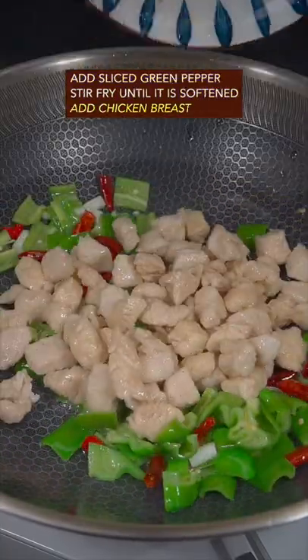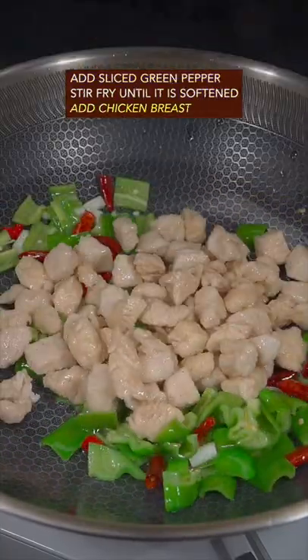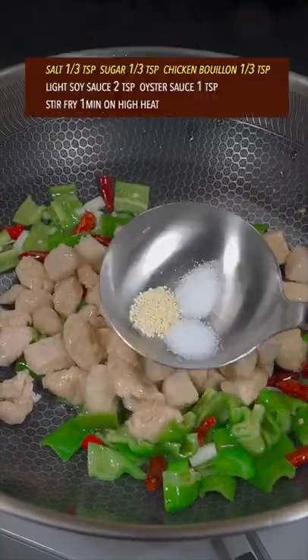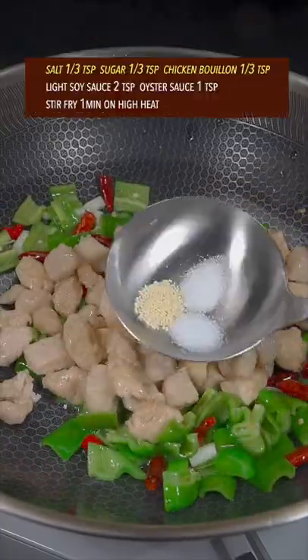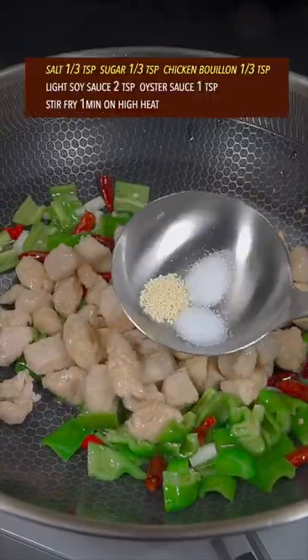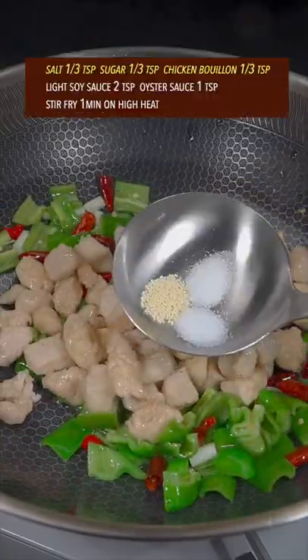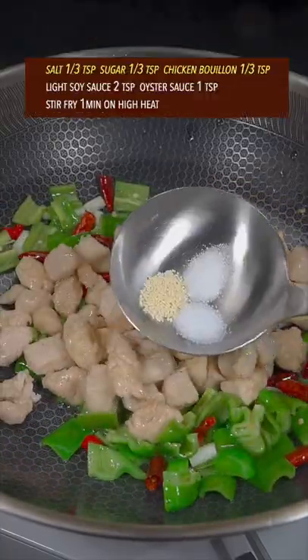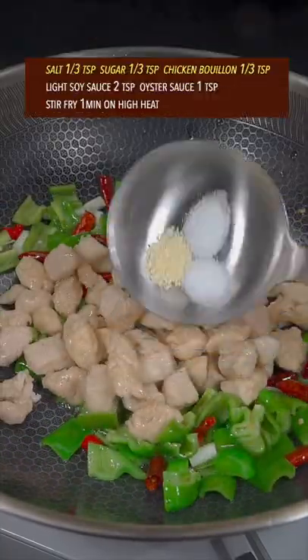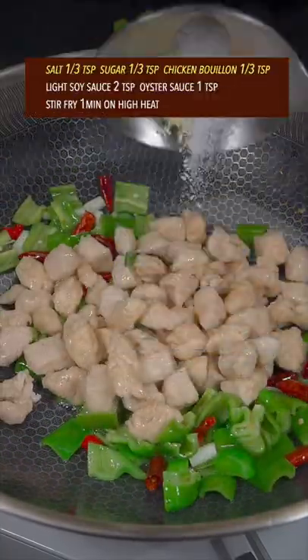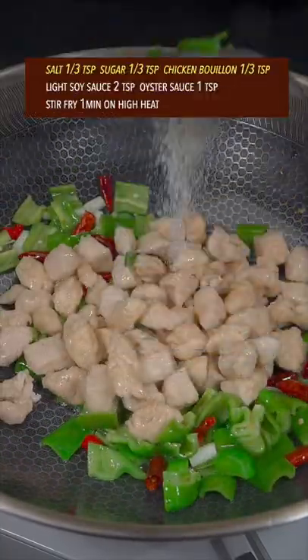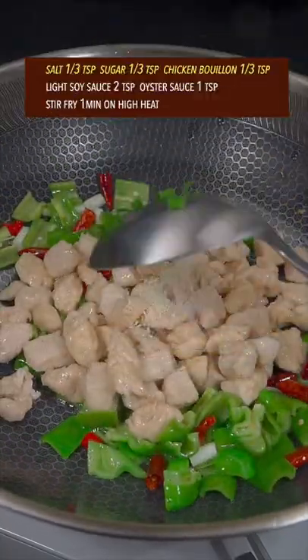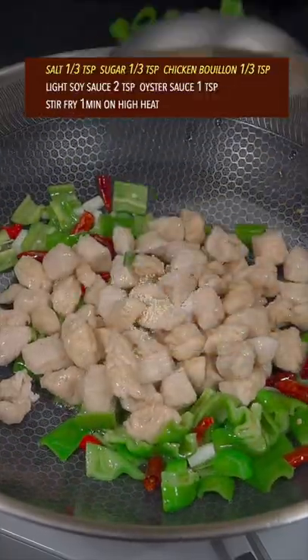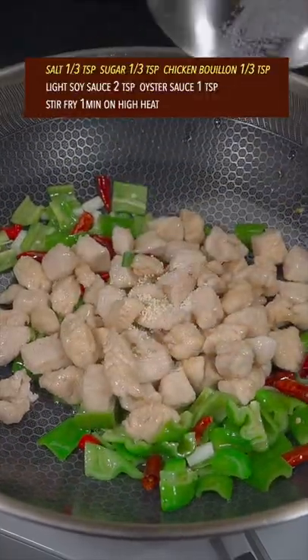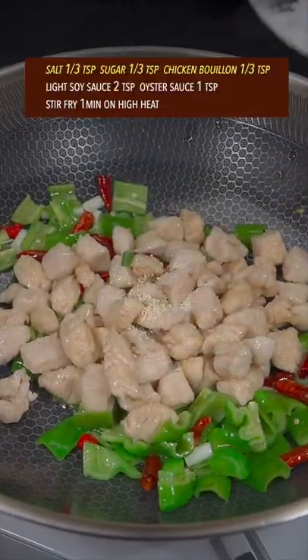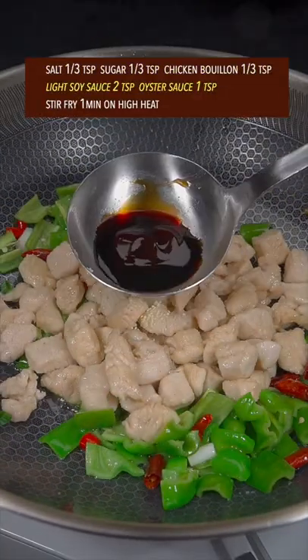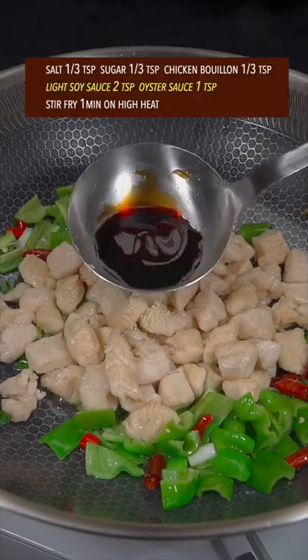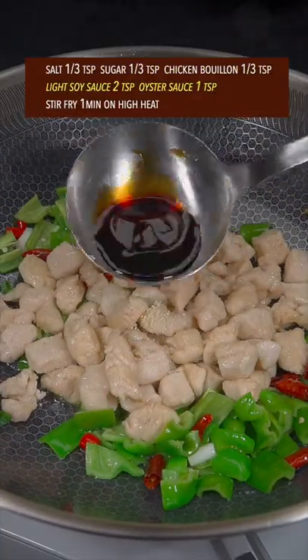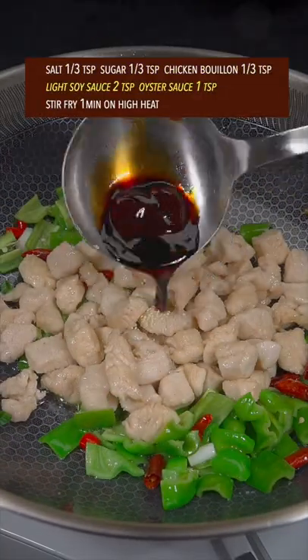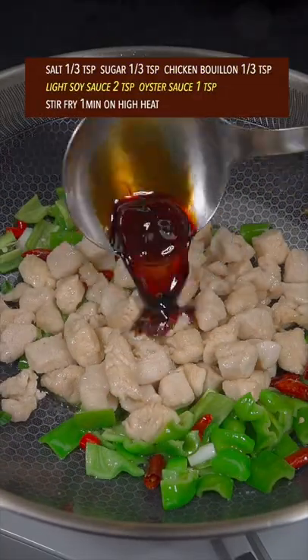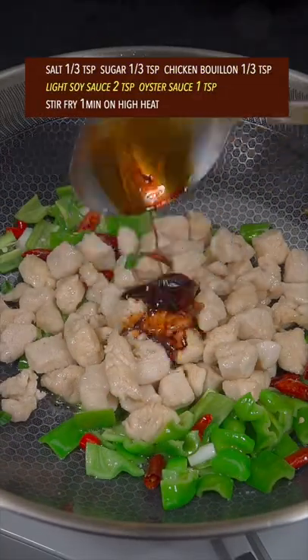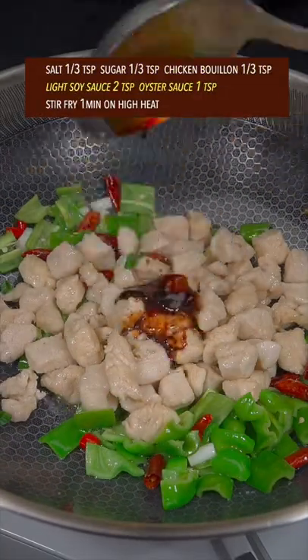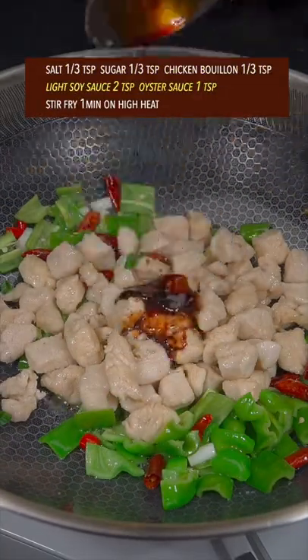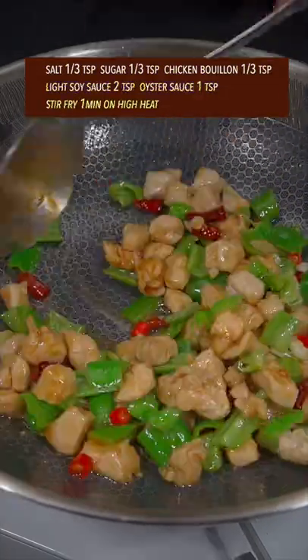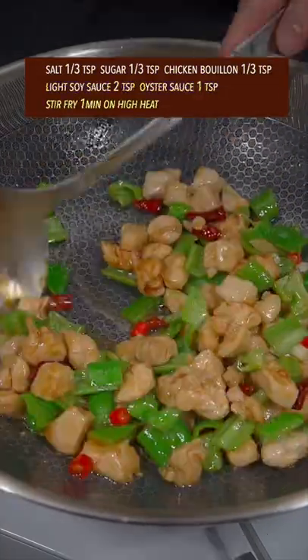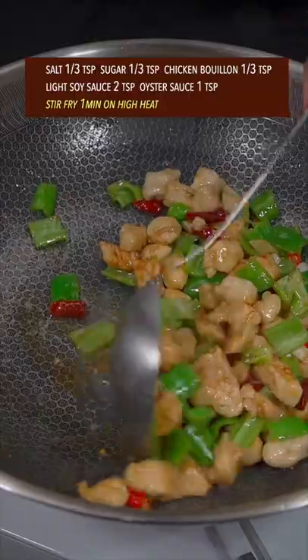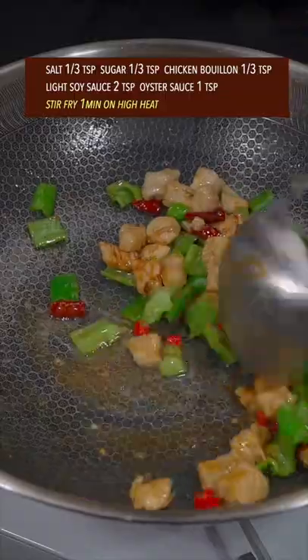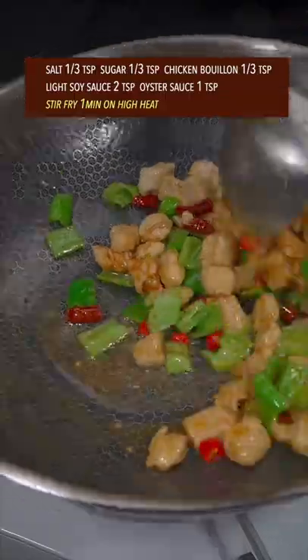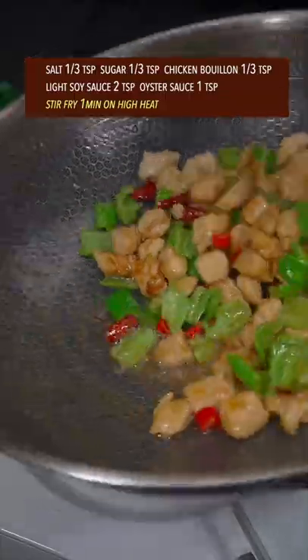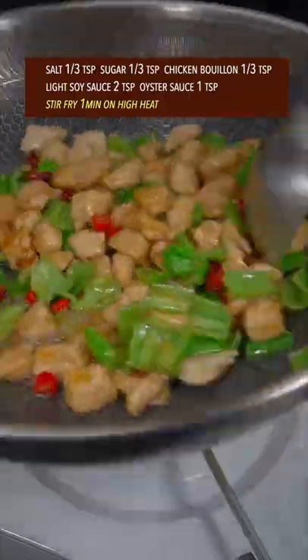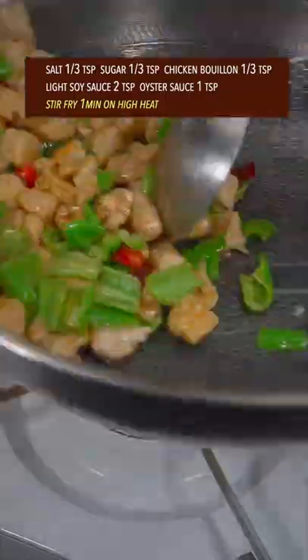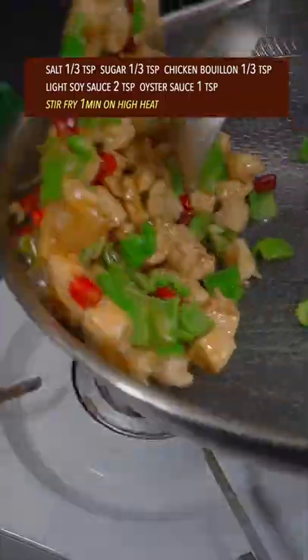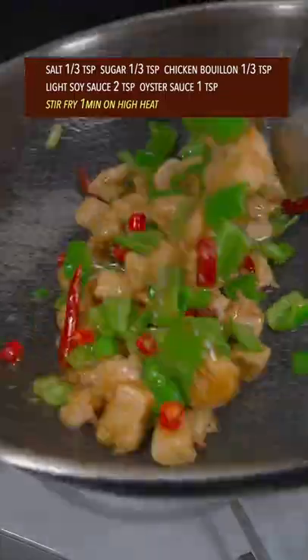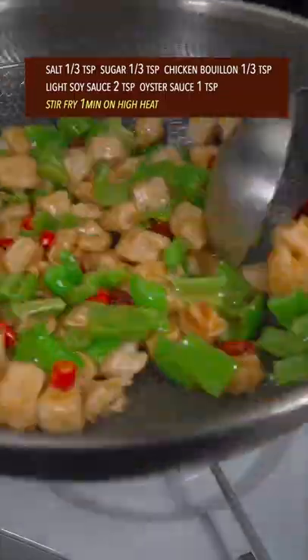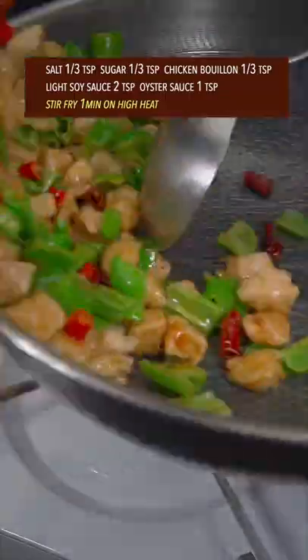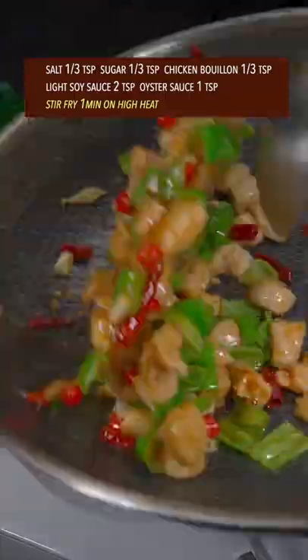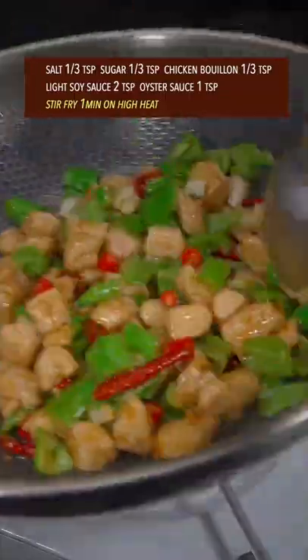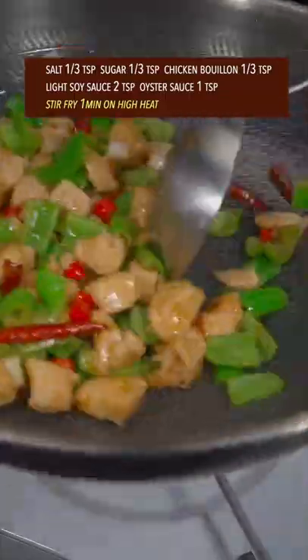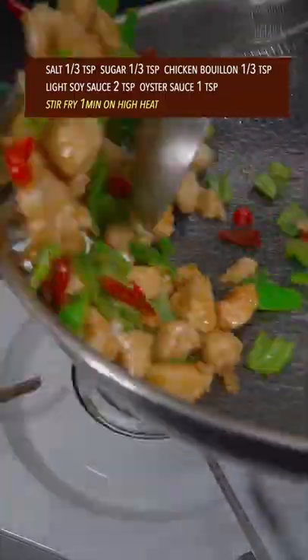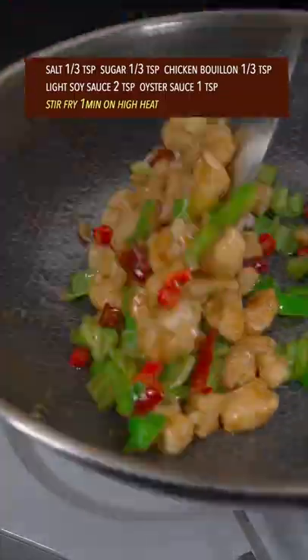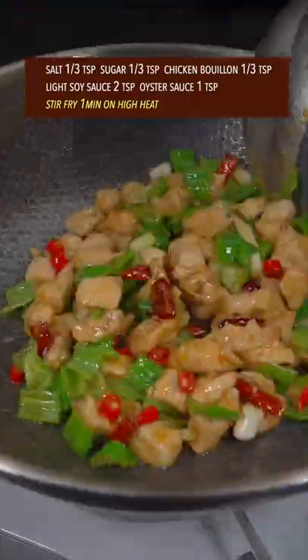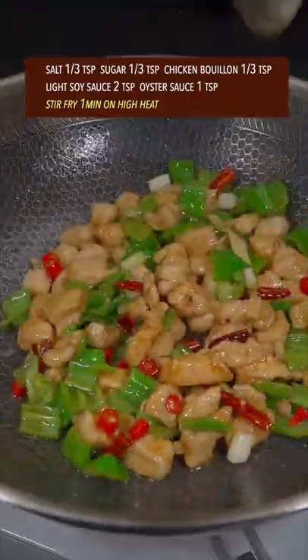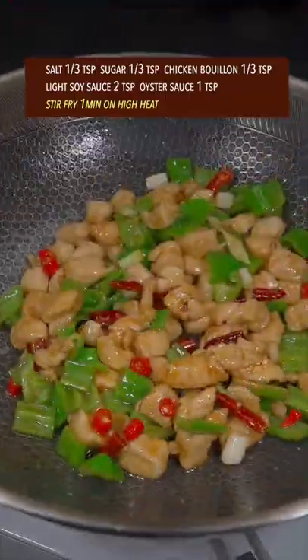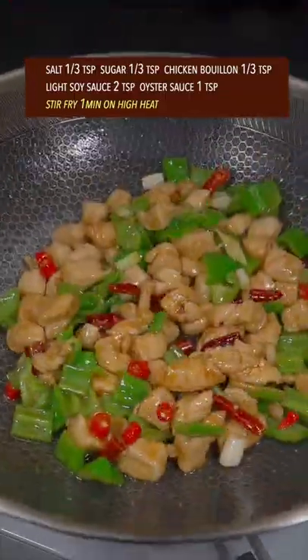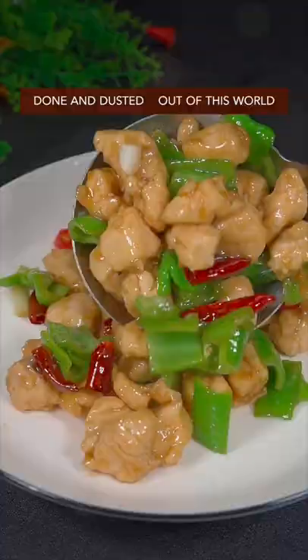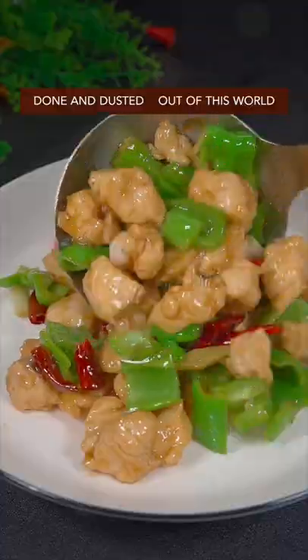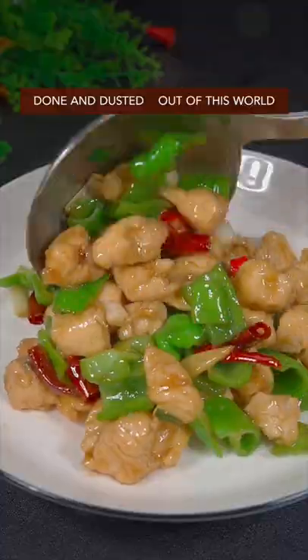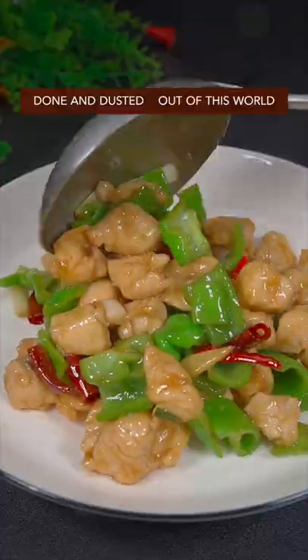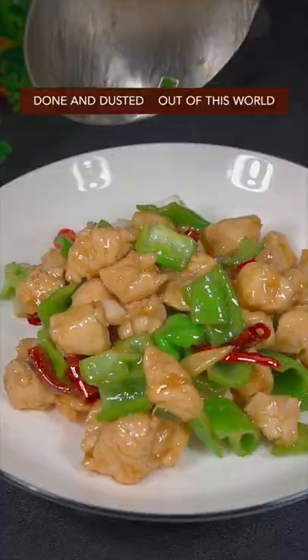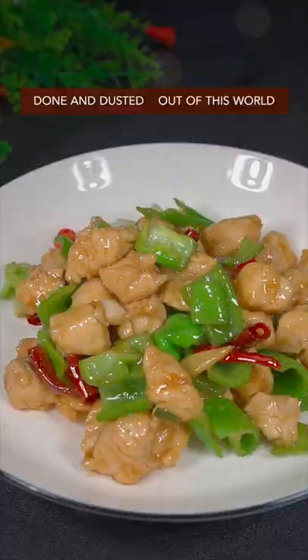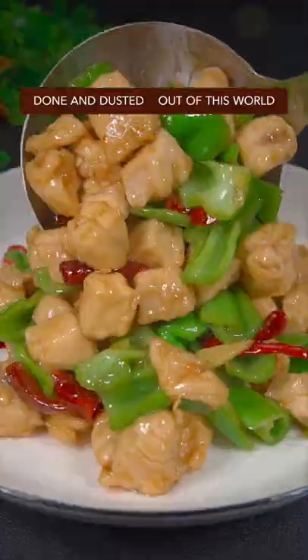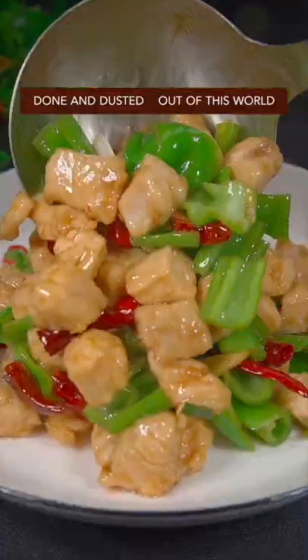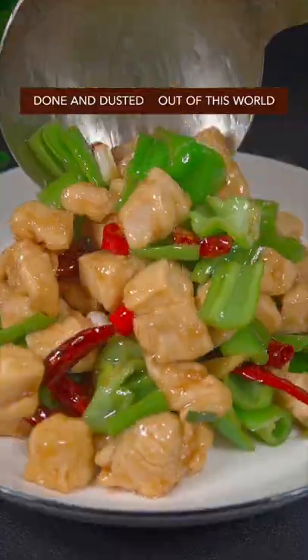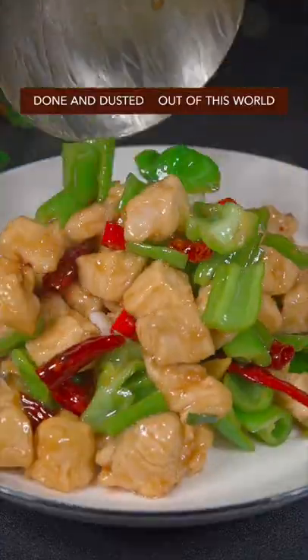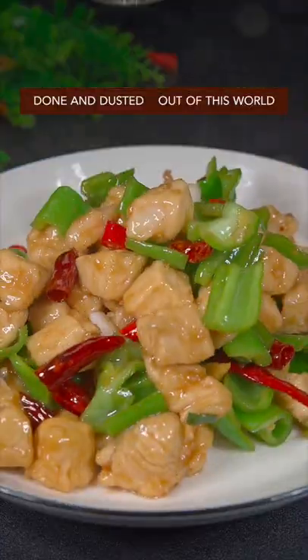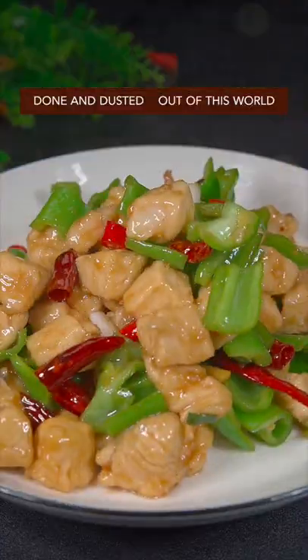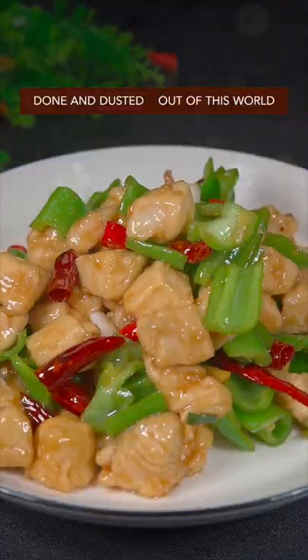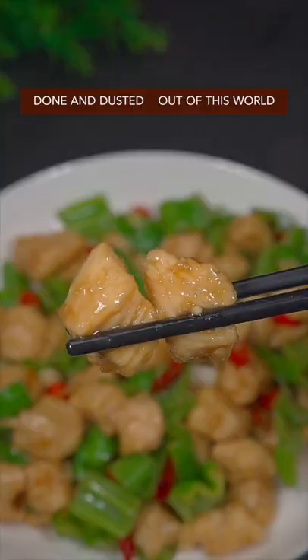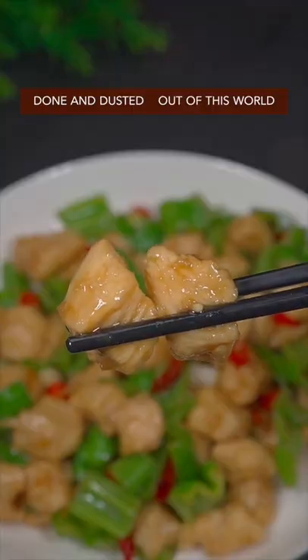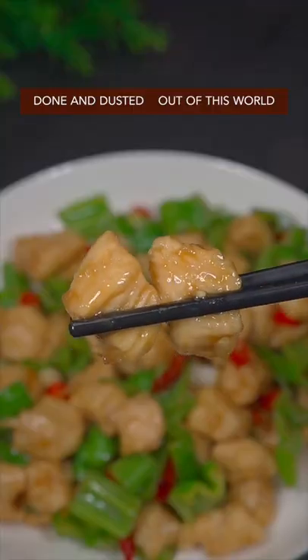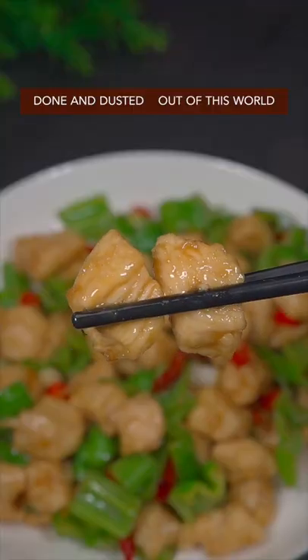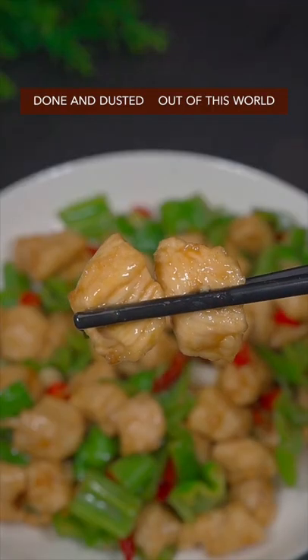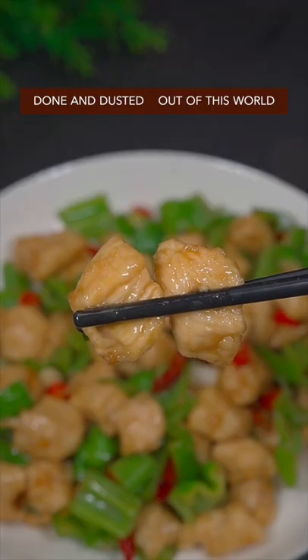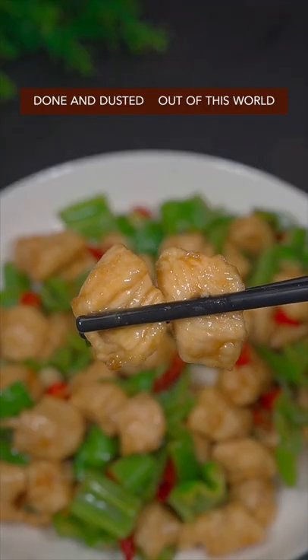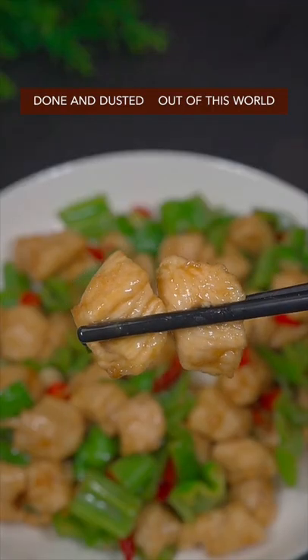Season with salt, sugar, and chicken bouillon, then soy sauce and oyster sauce. Stir fry for 1 minute on high heat. Done and dusted — out of this world.